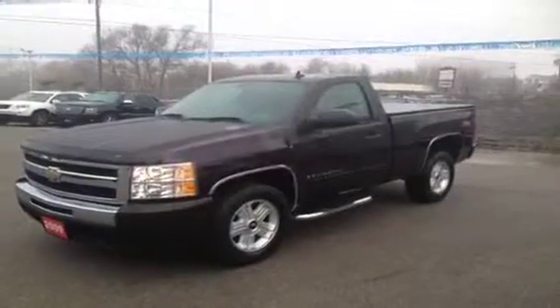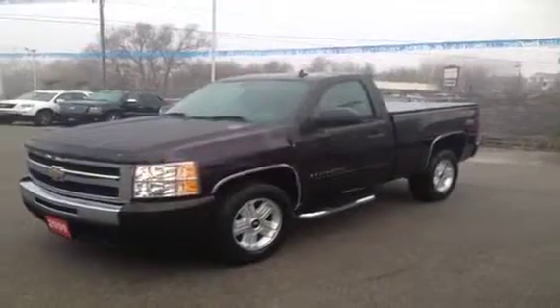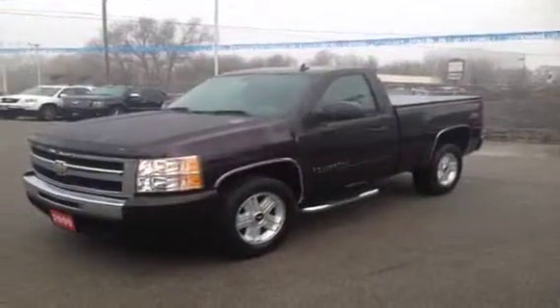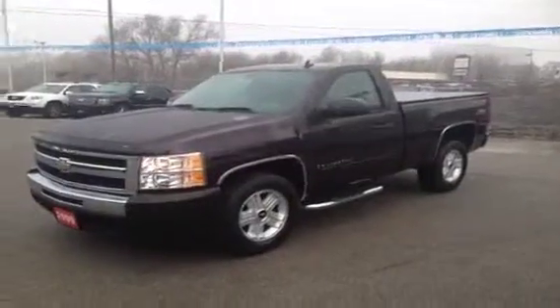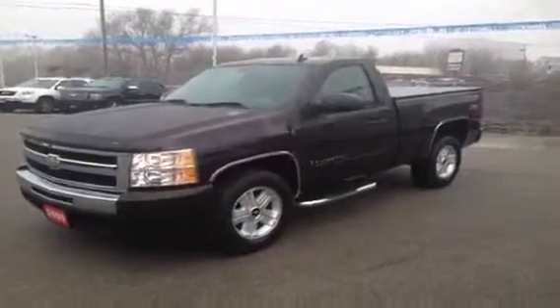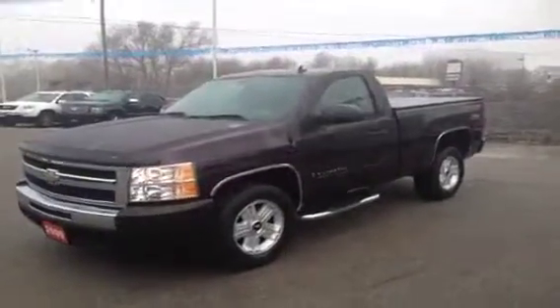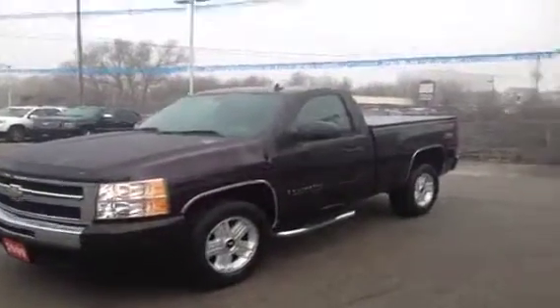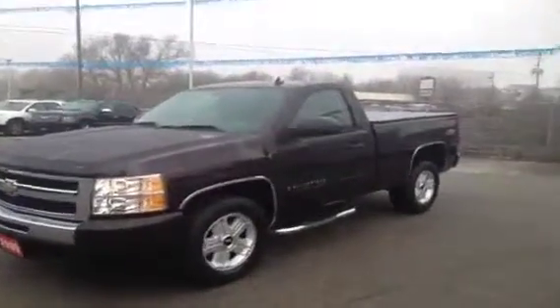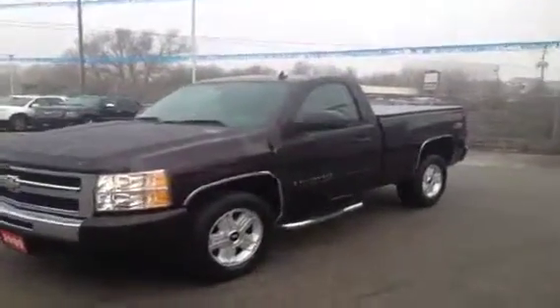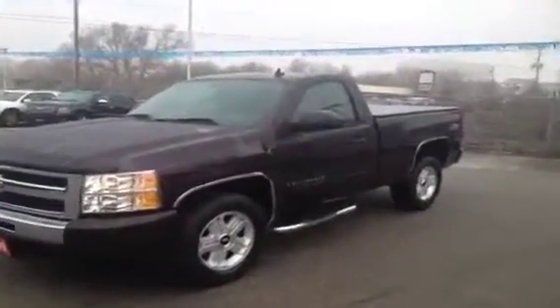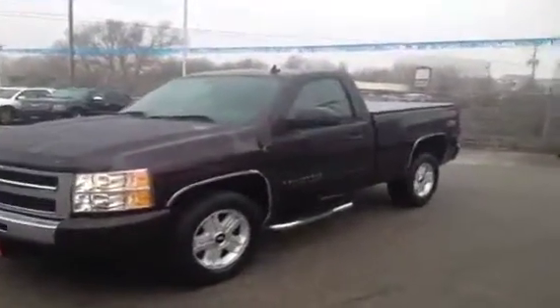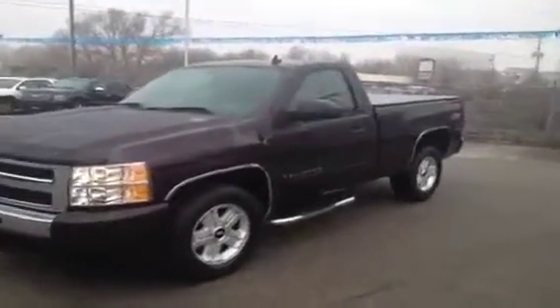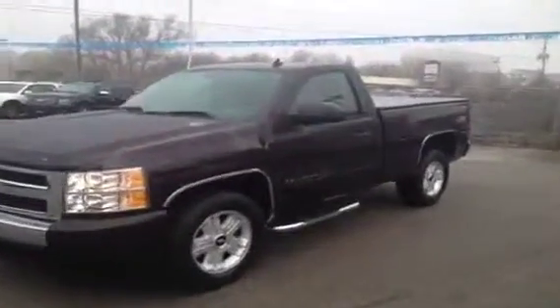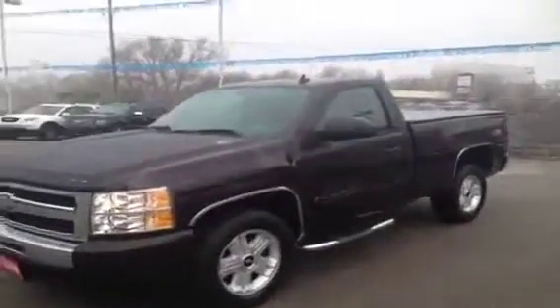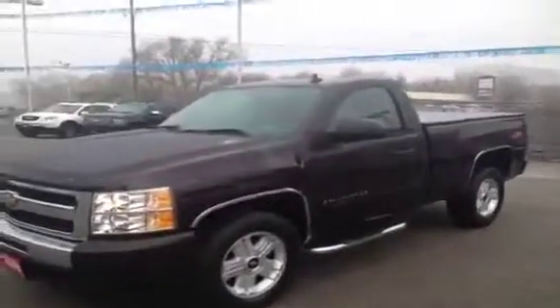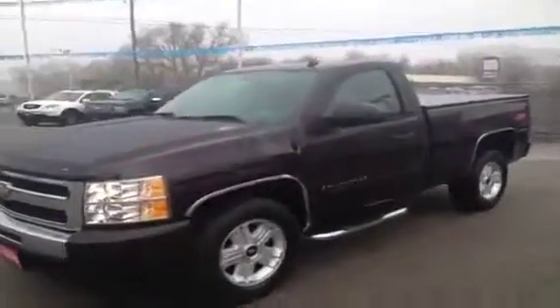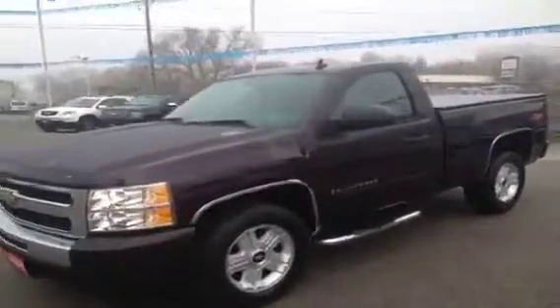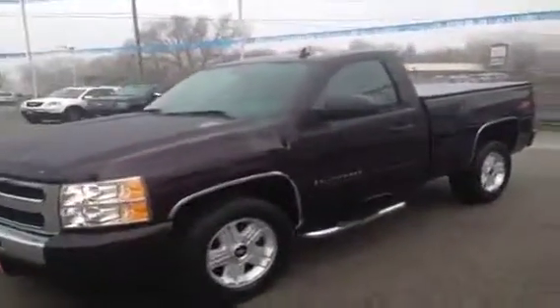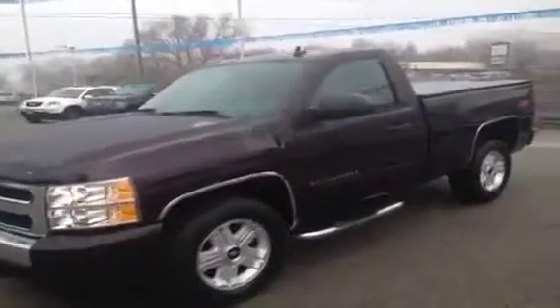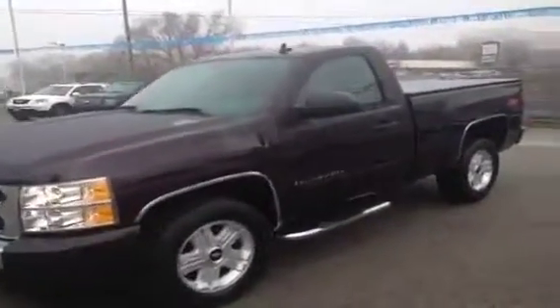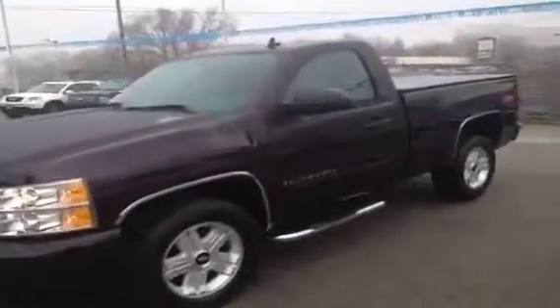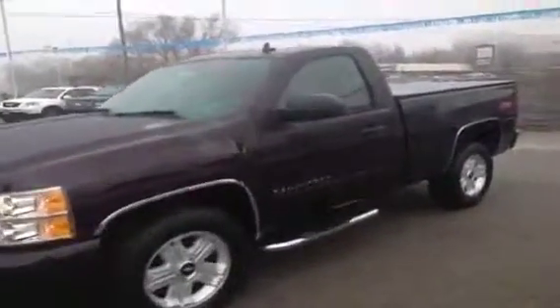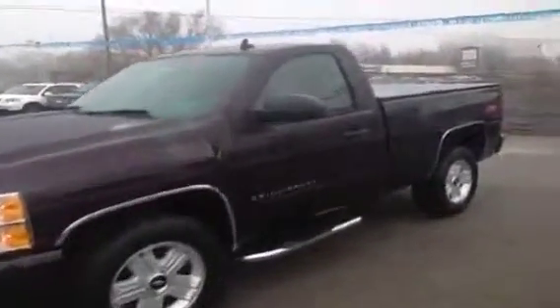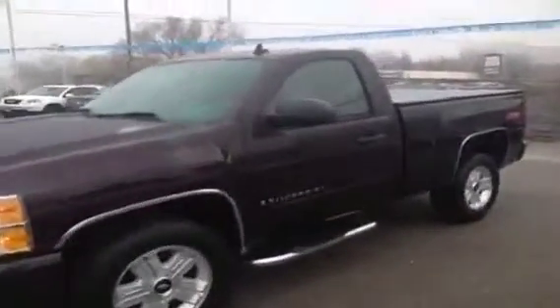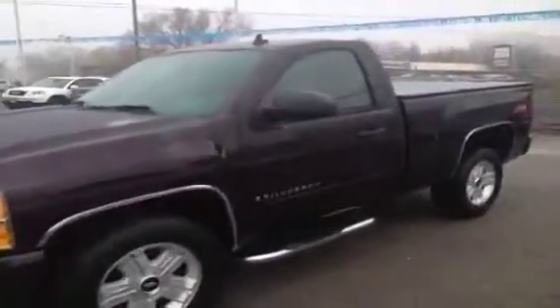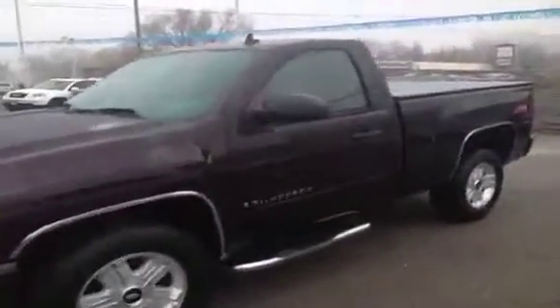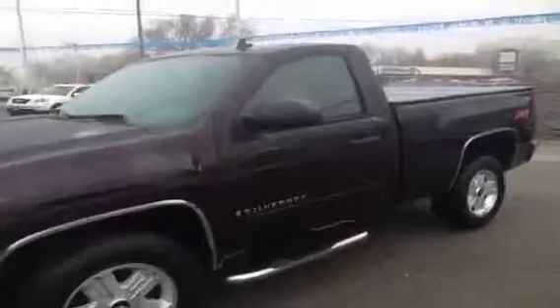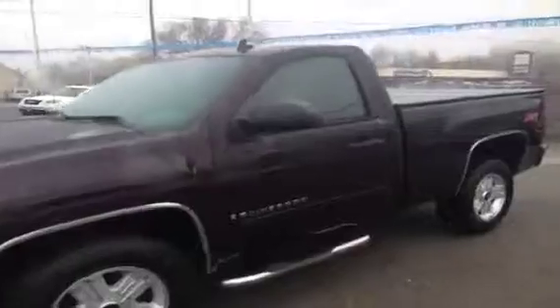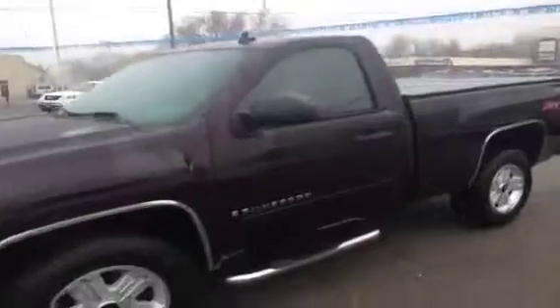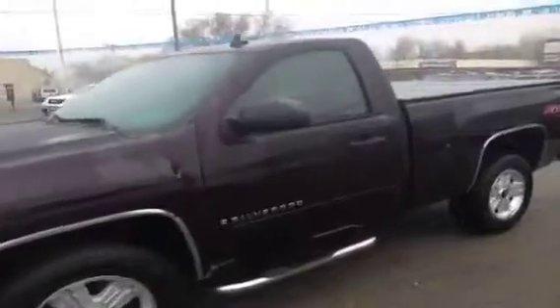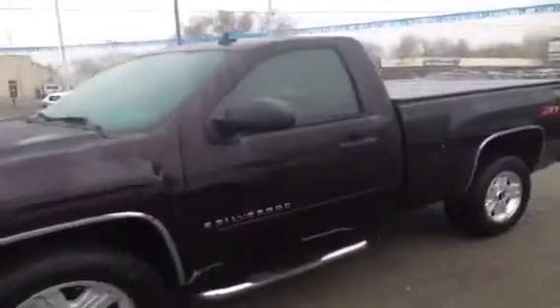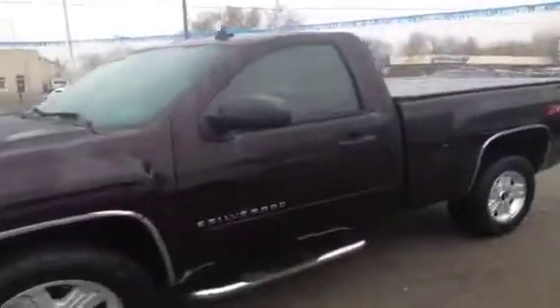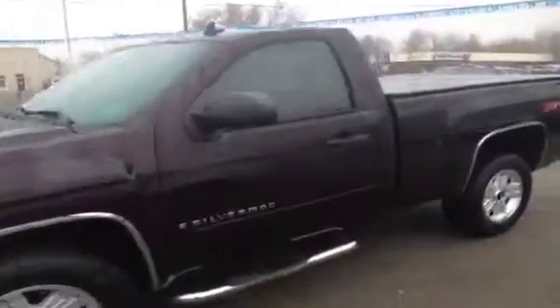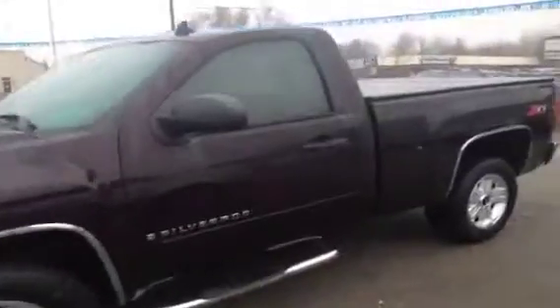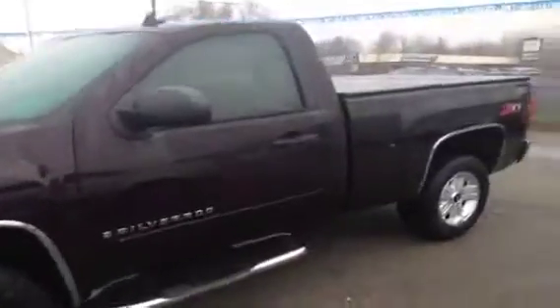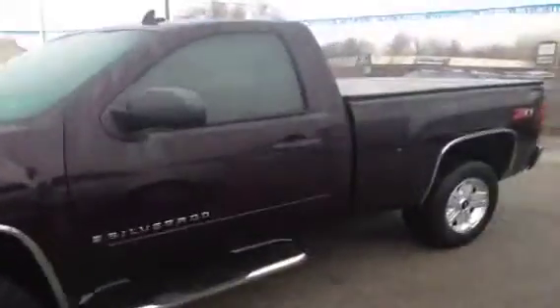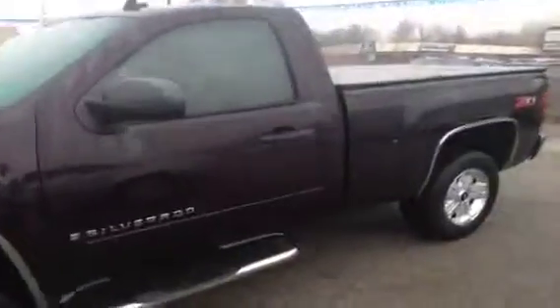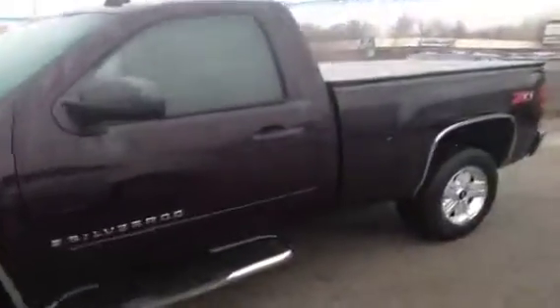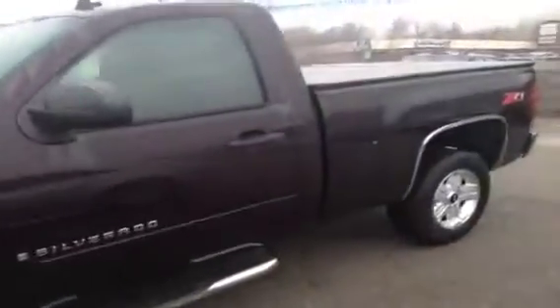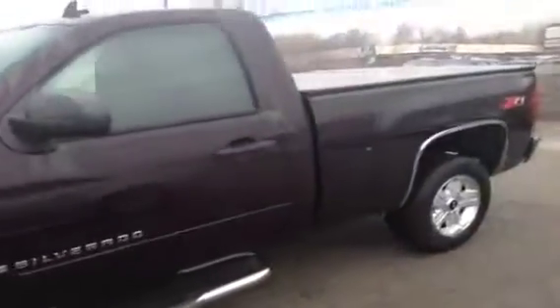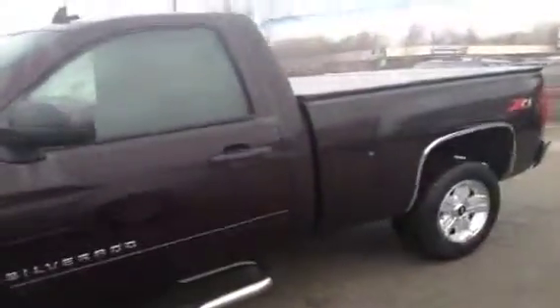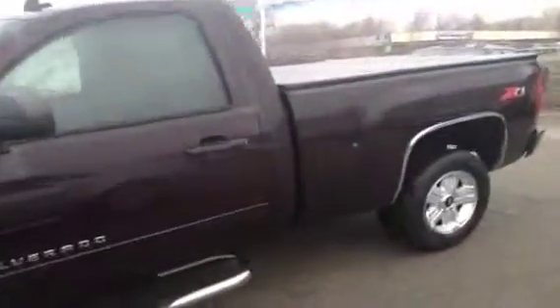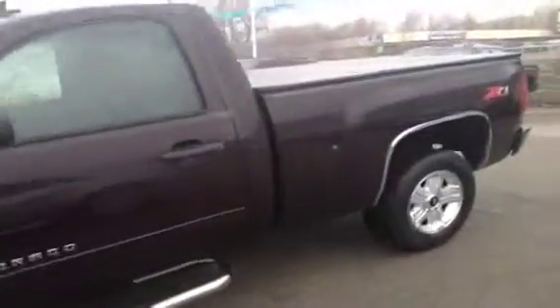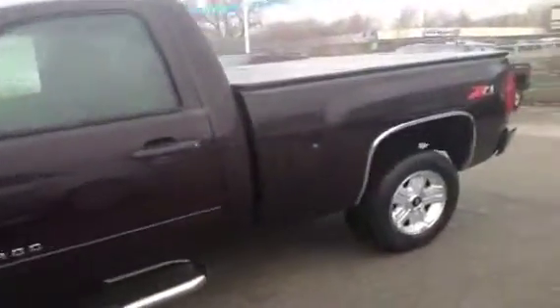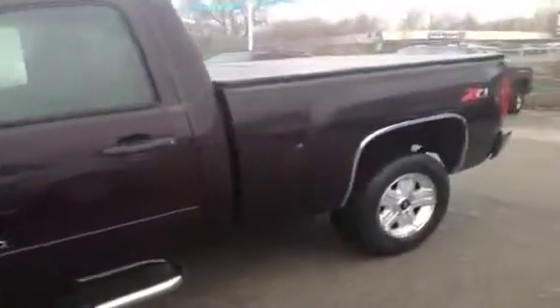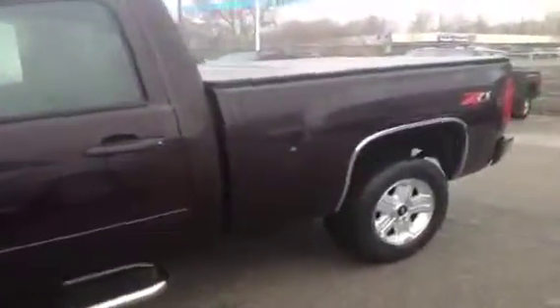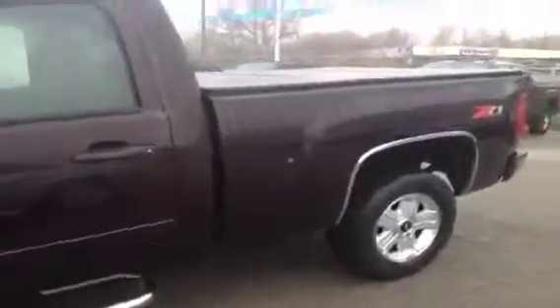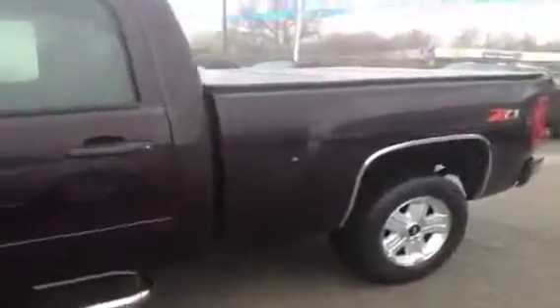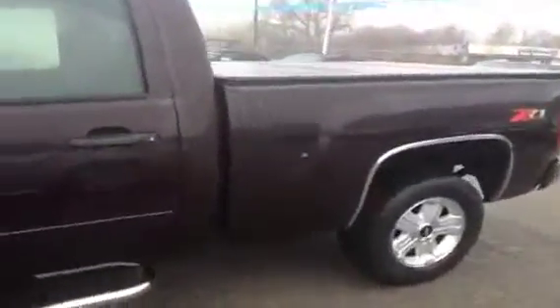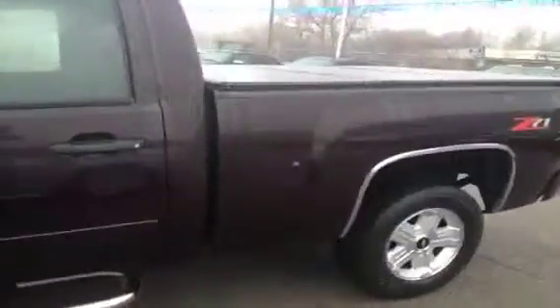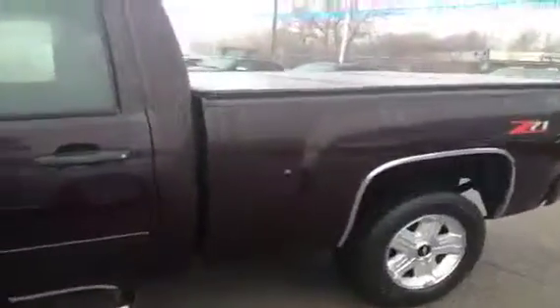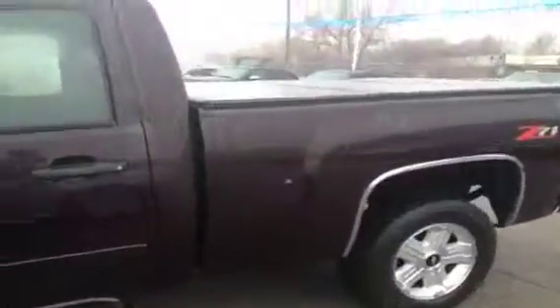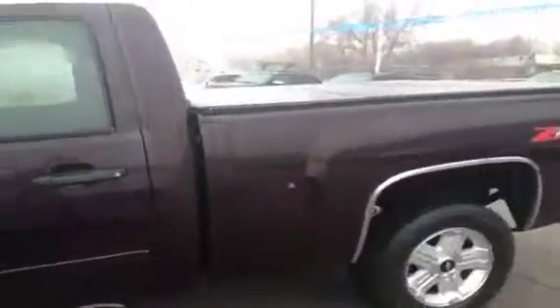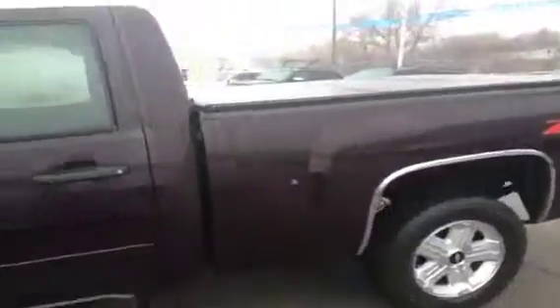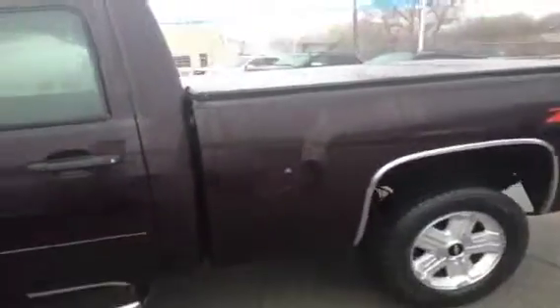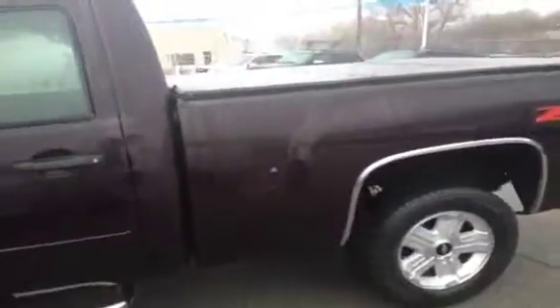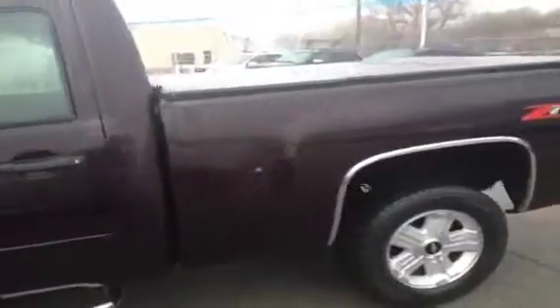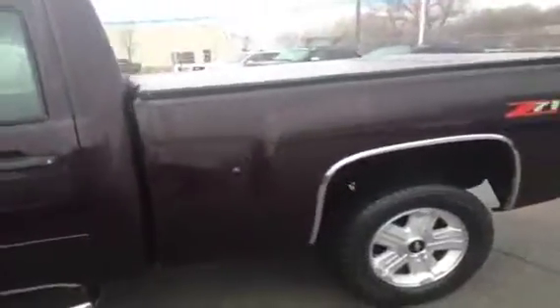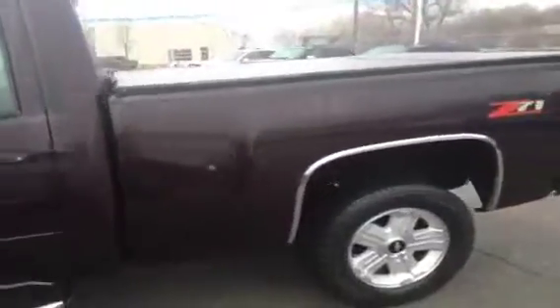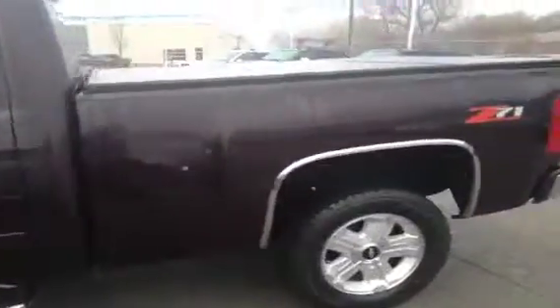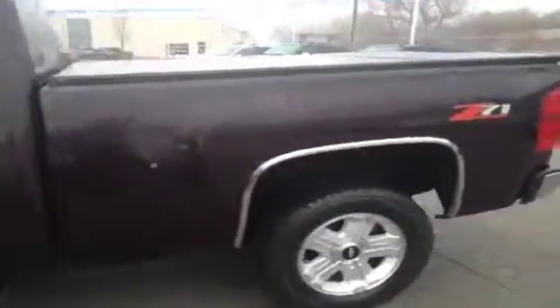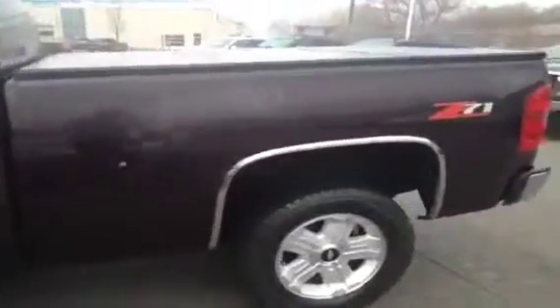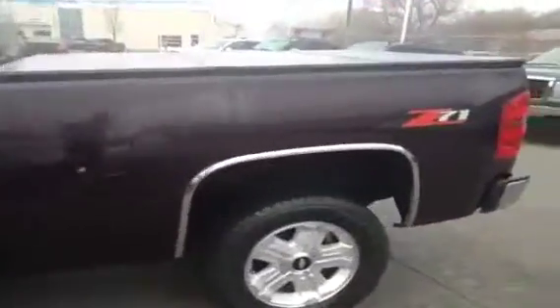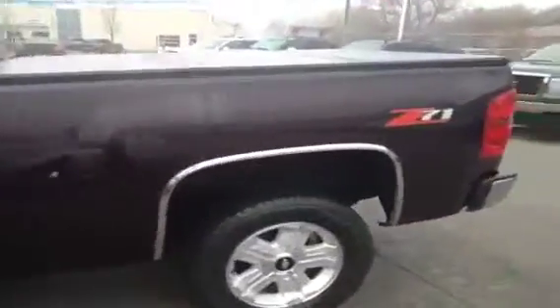It's Kyle Tuttle here from Ontario Motor Sales. Today we're taking a look at a 2009 Chevrolet Silverado regular cab.